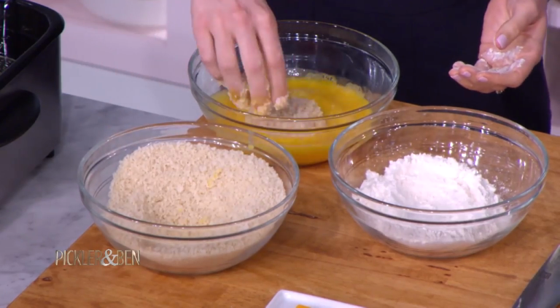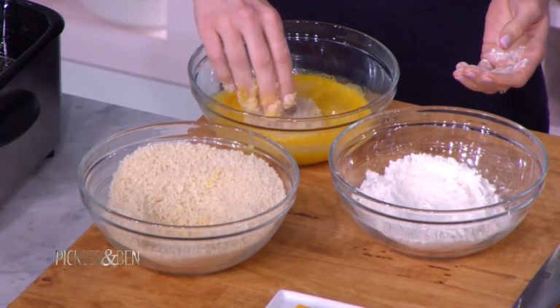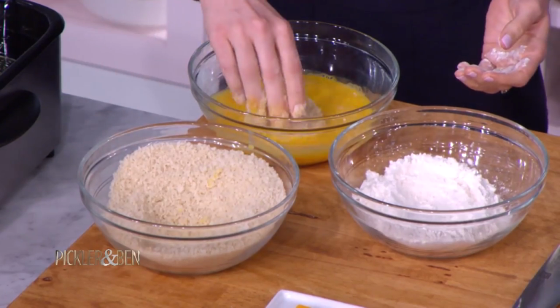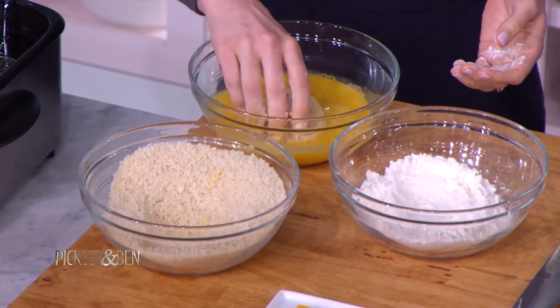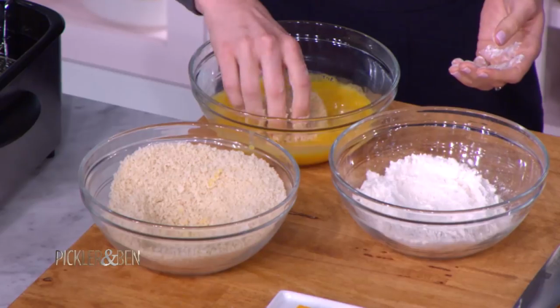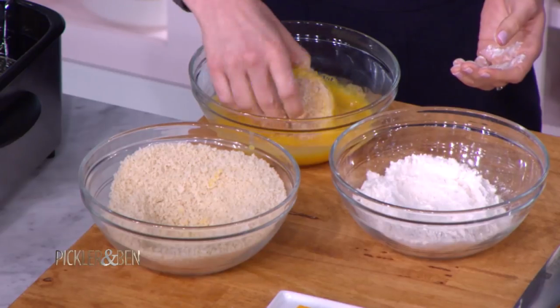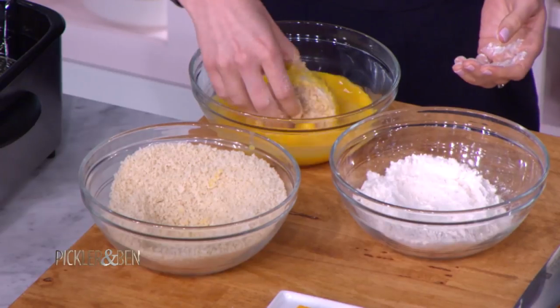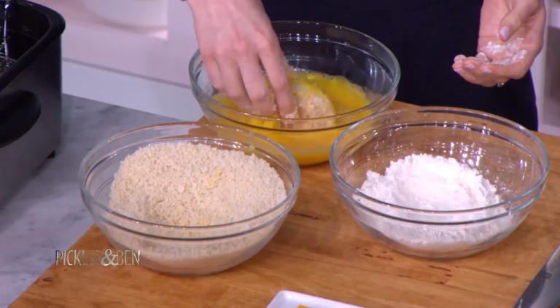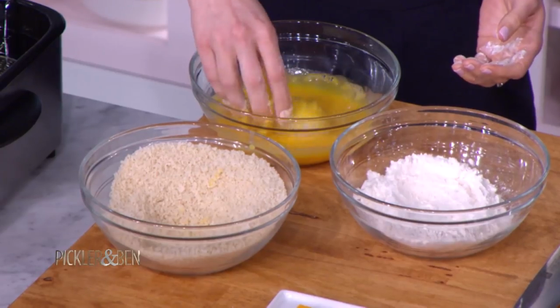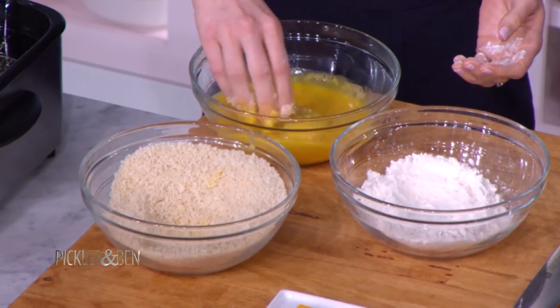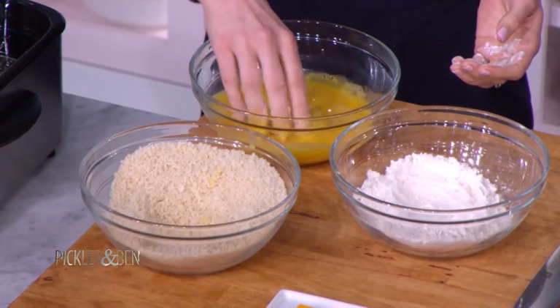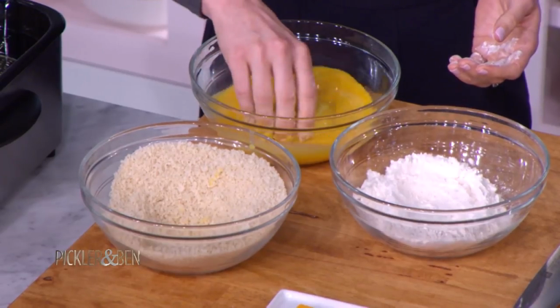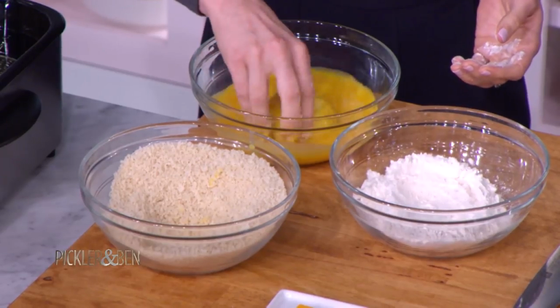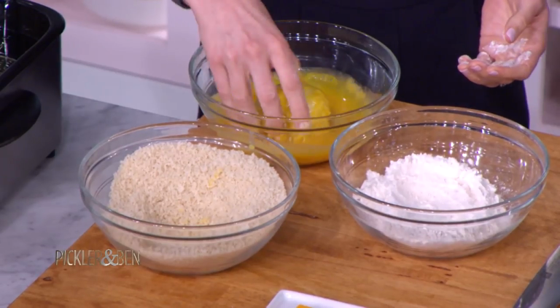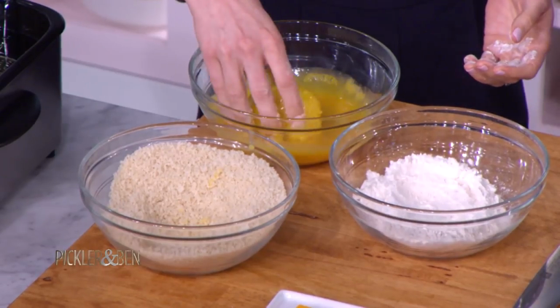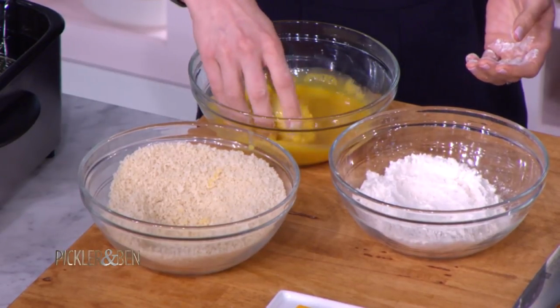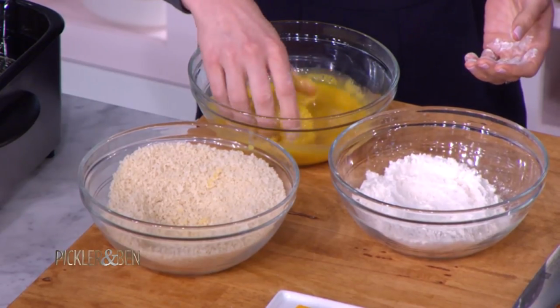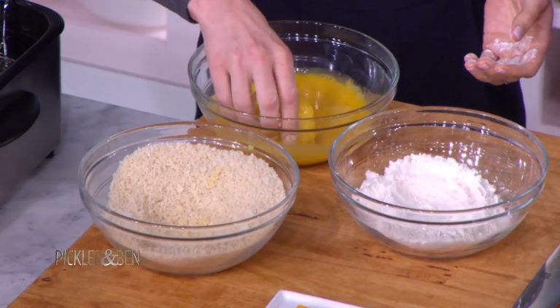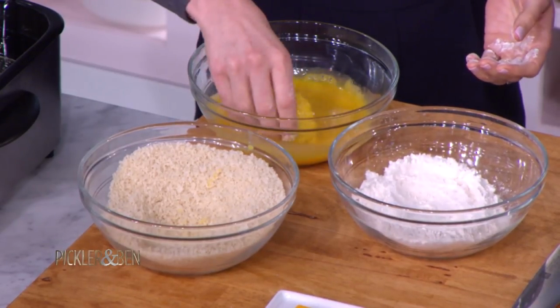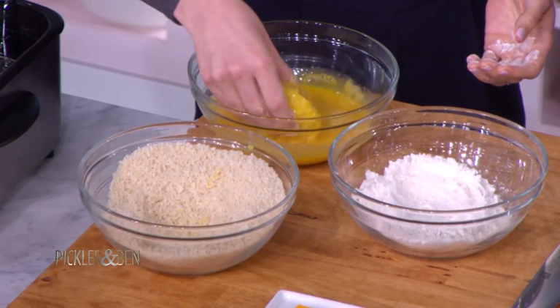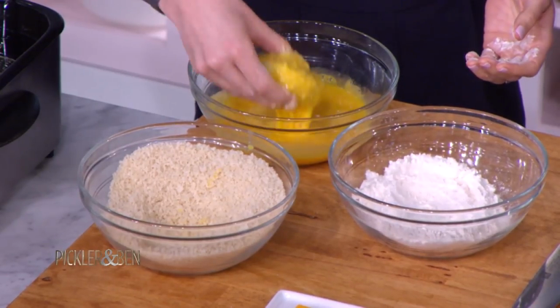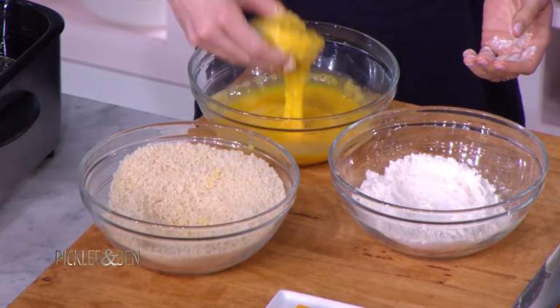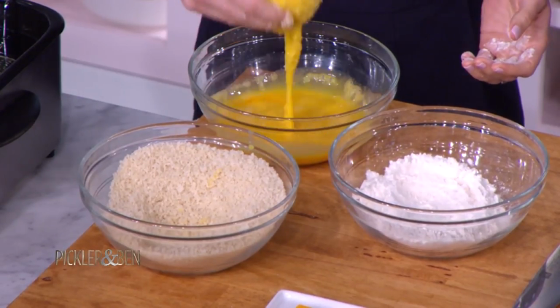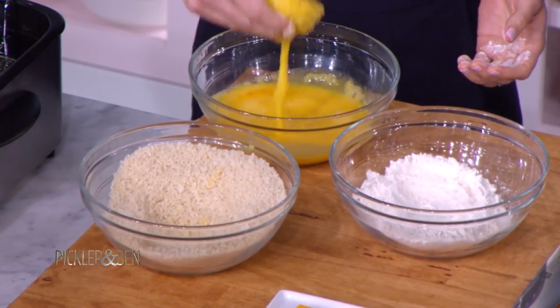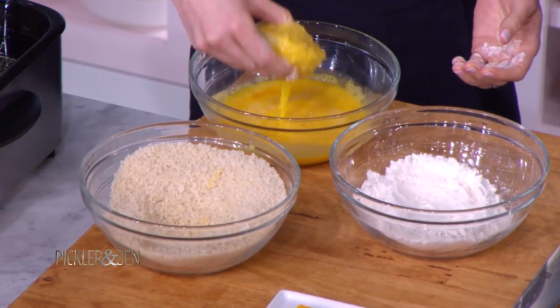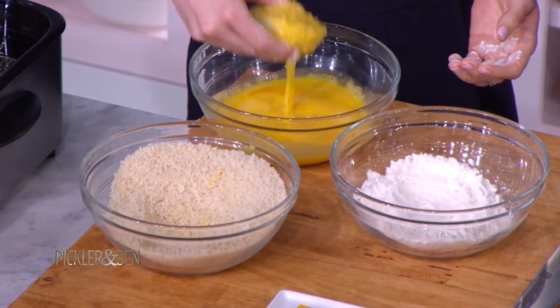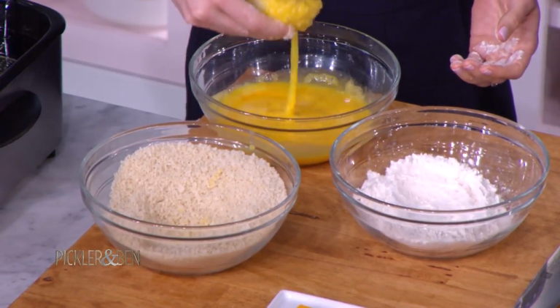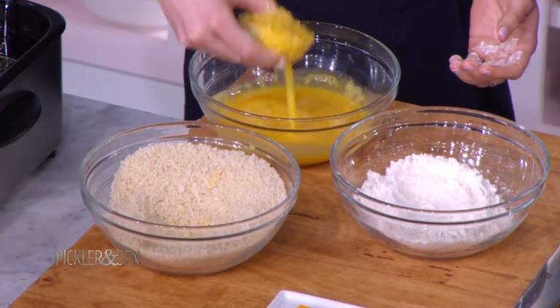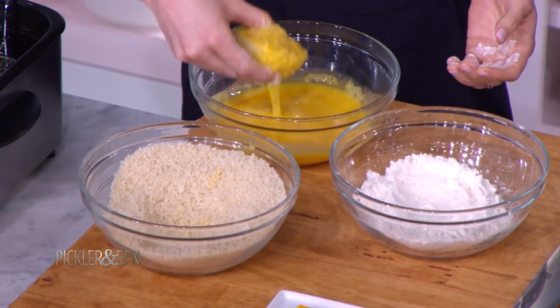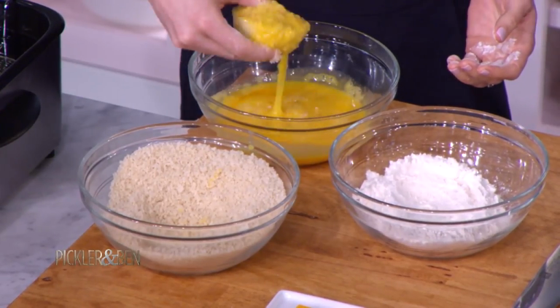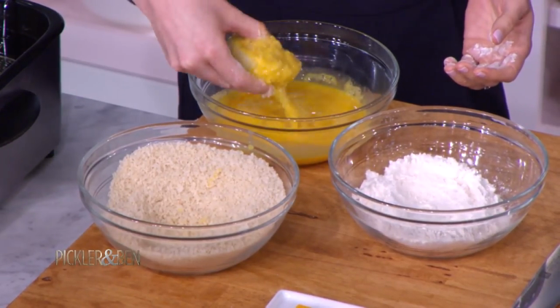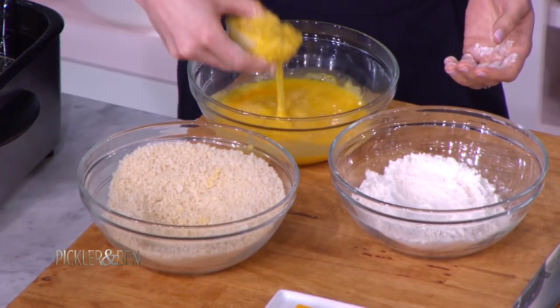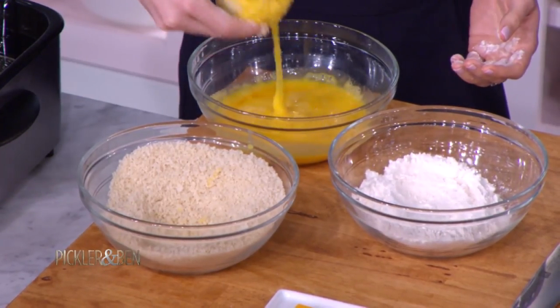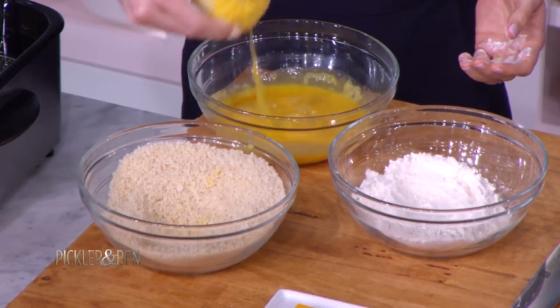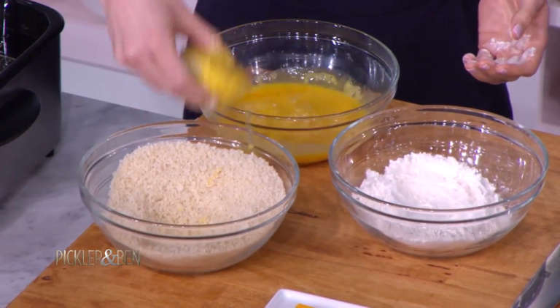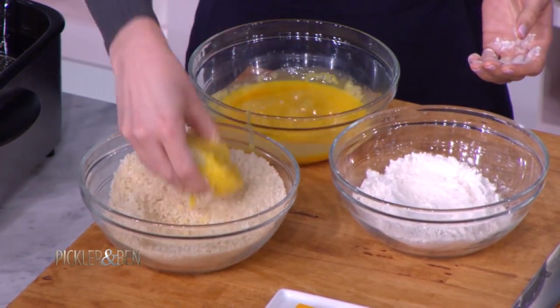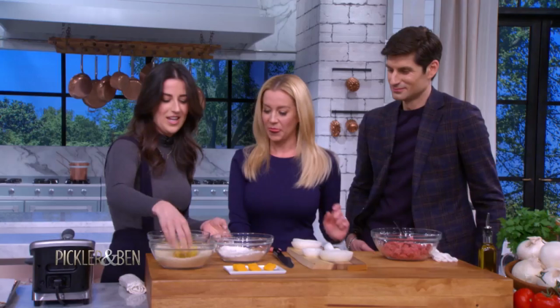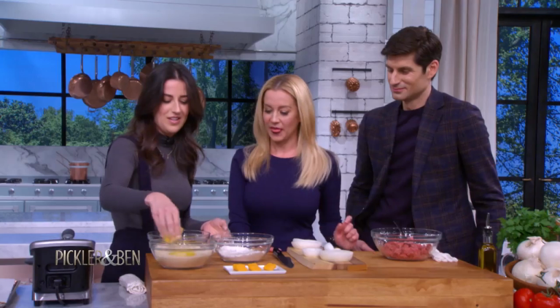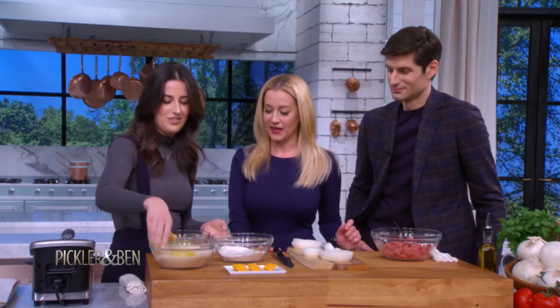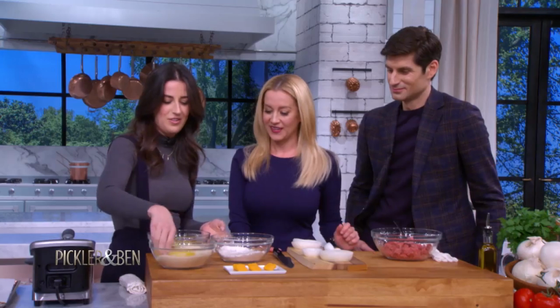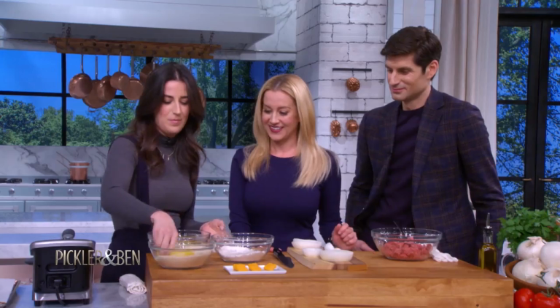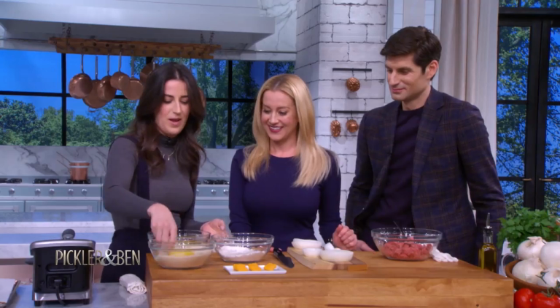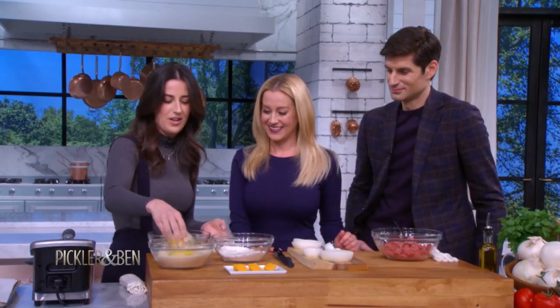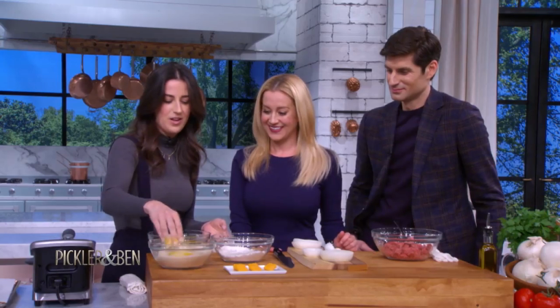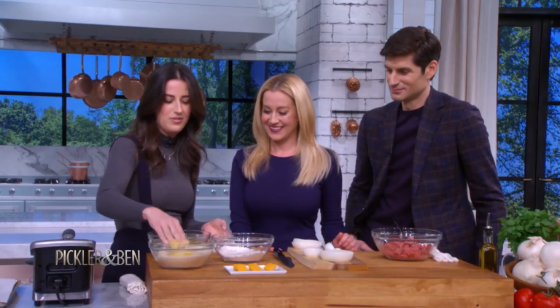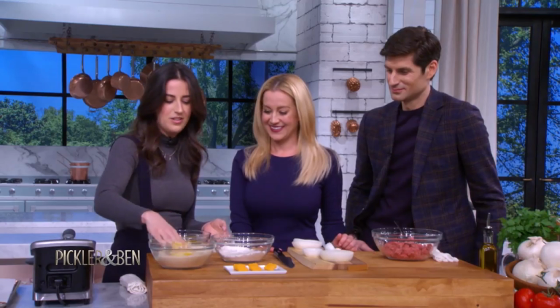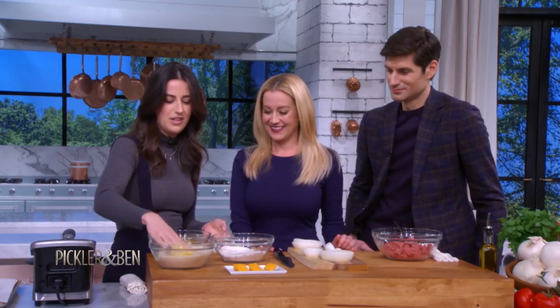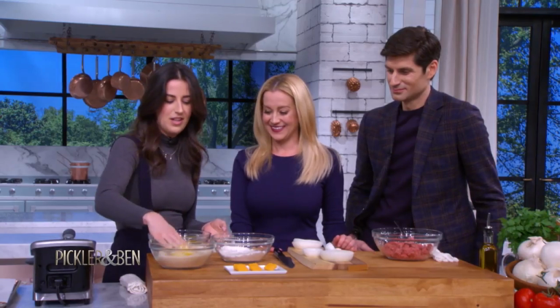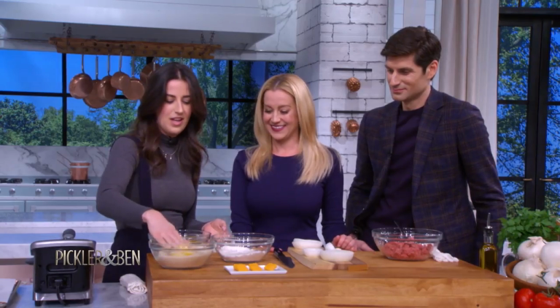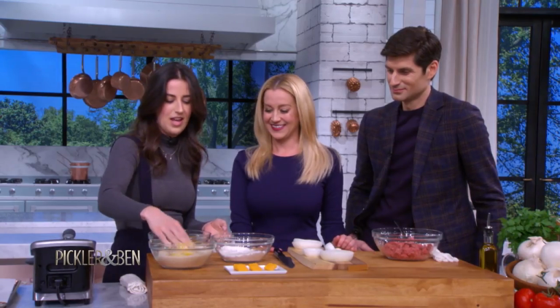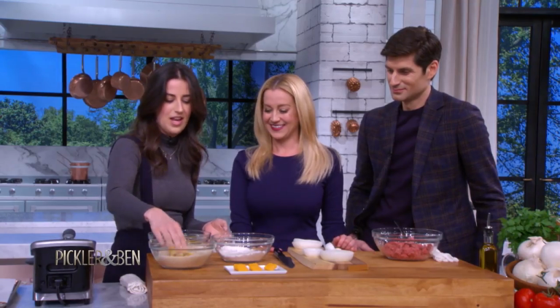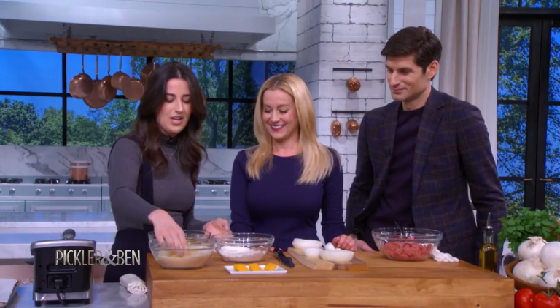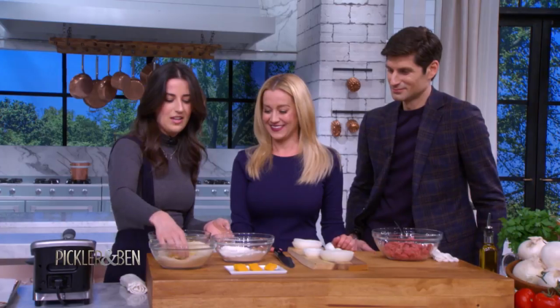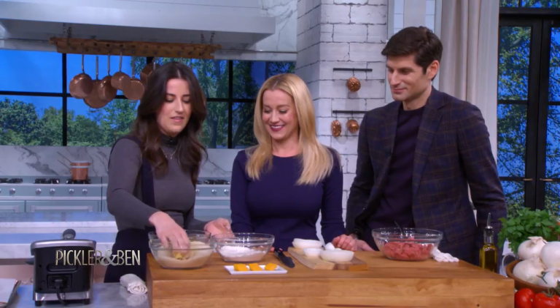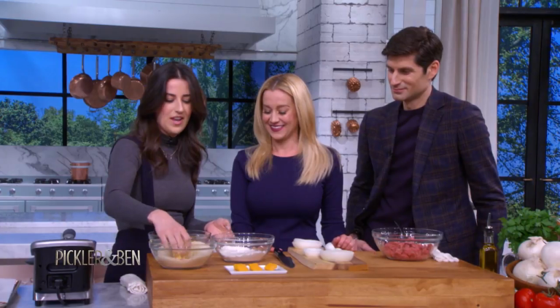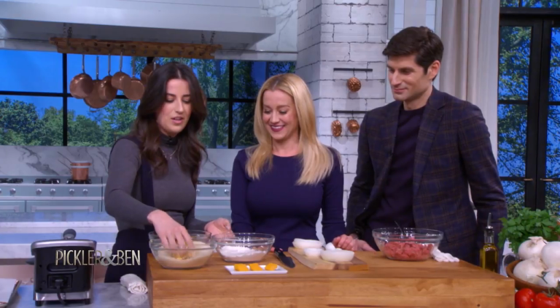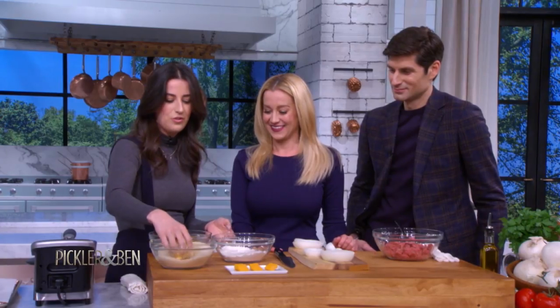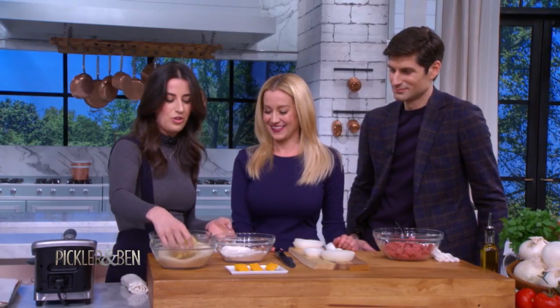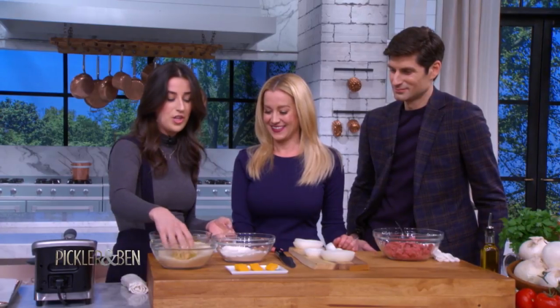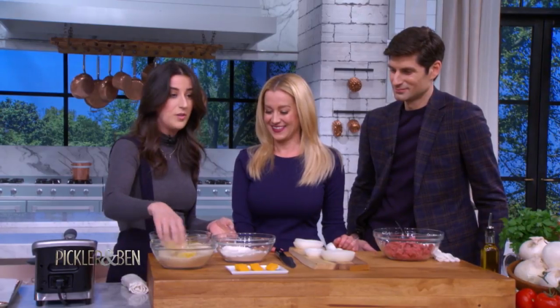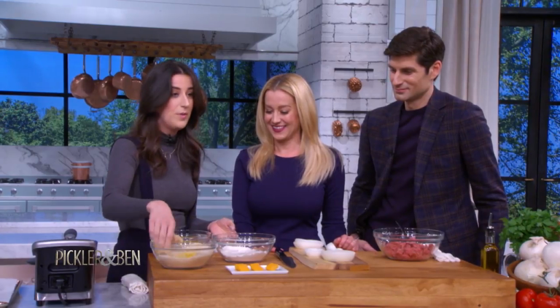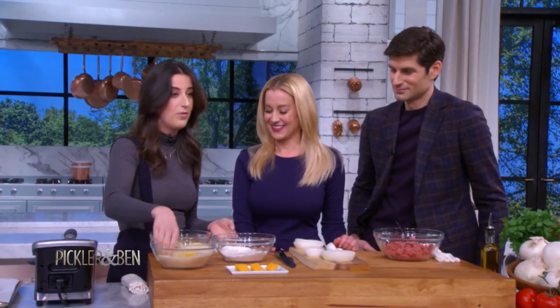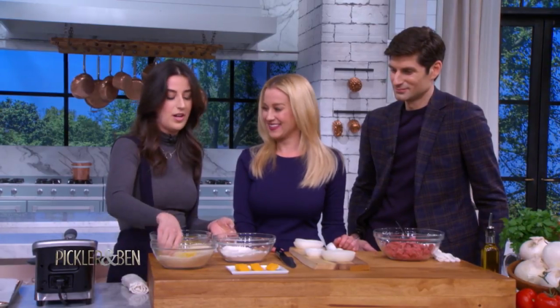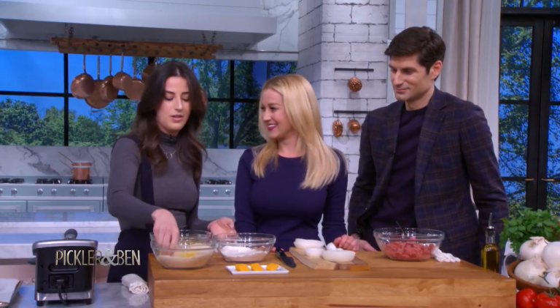Then back into the egg — double dip, triple dip — and then into the panko again. And then it goes straight into the deep fryer.